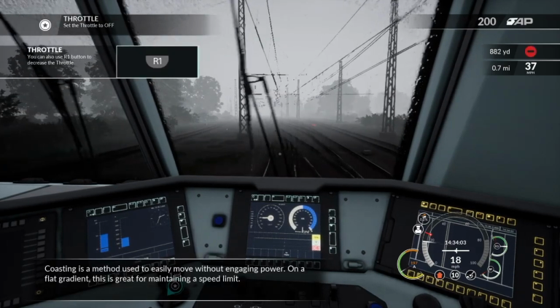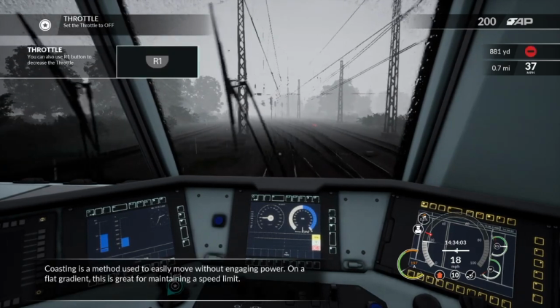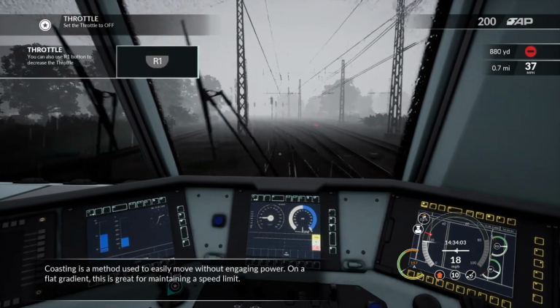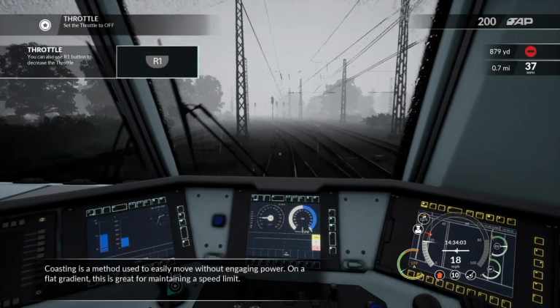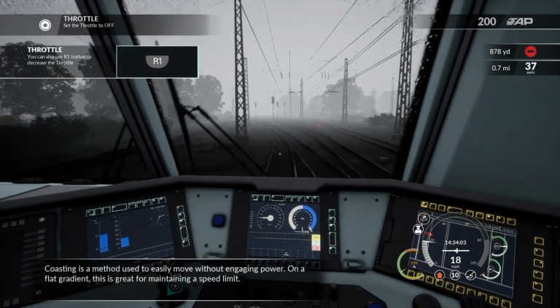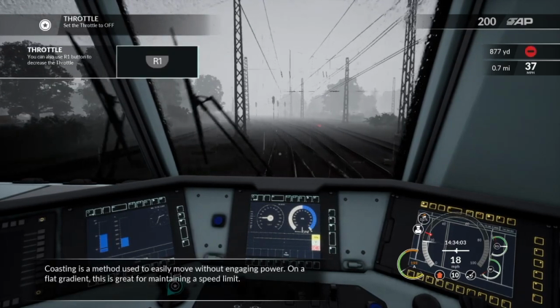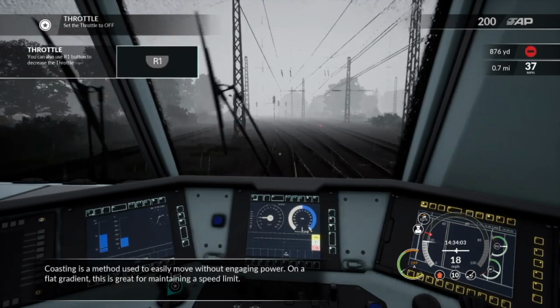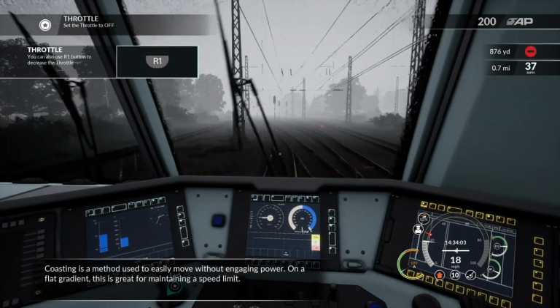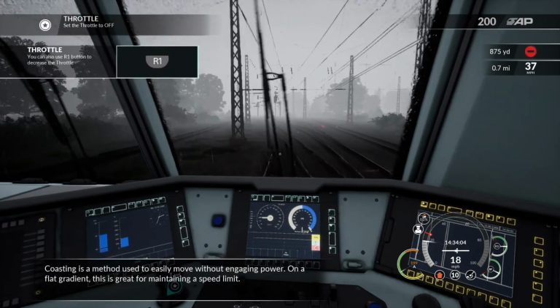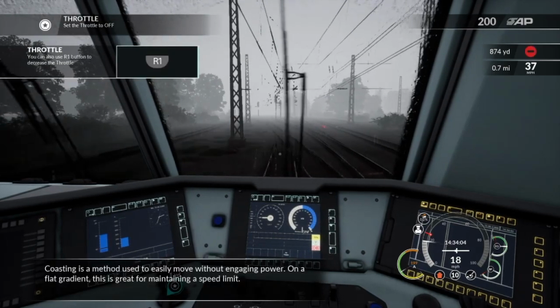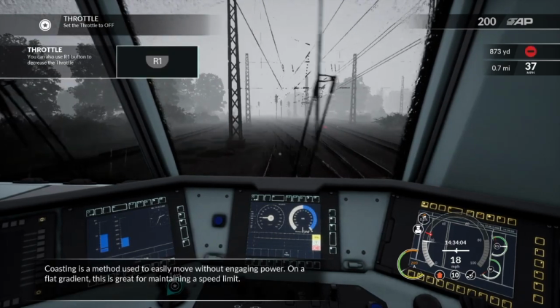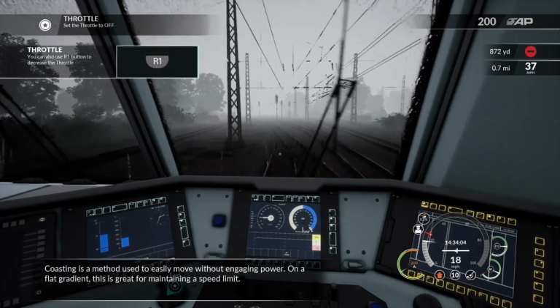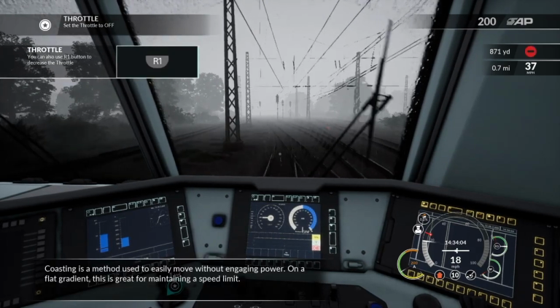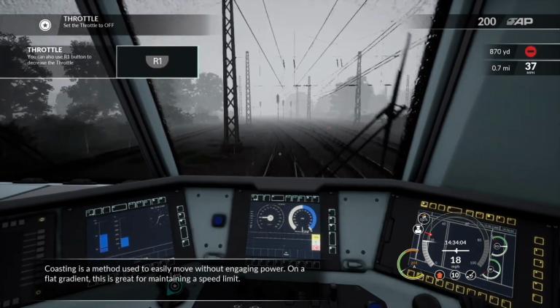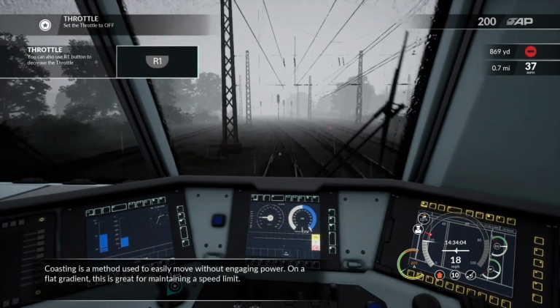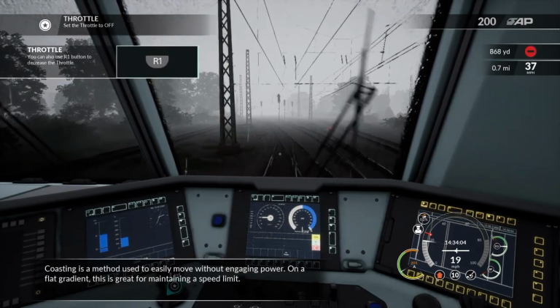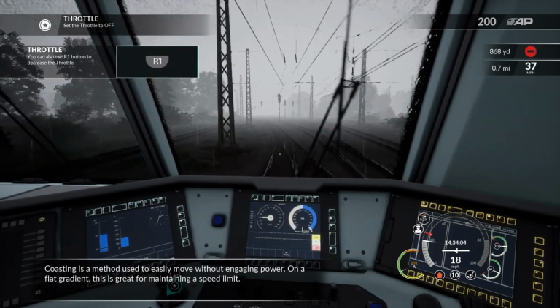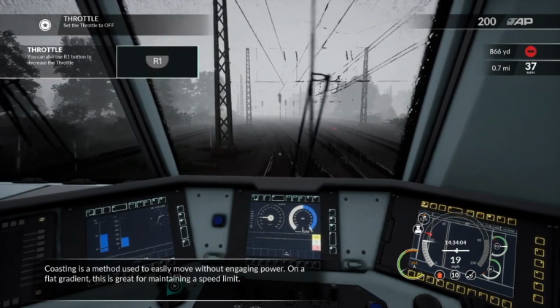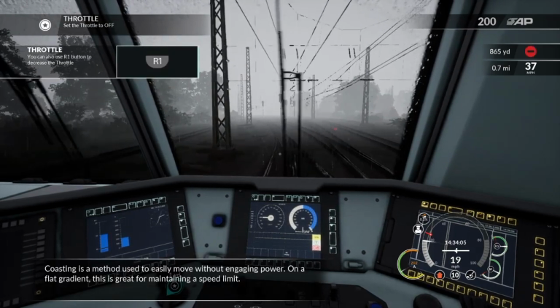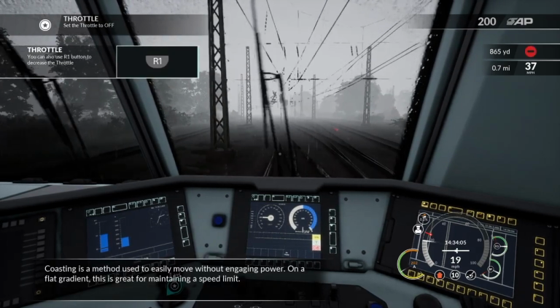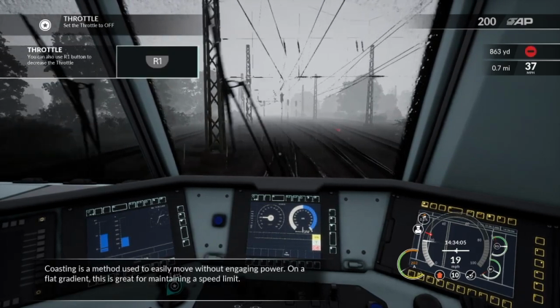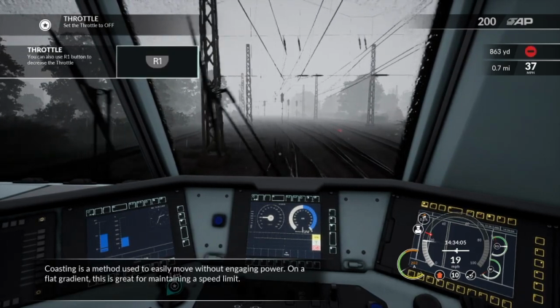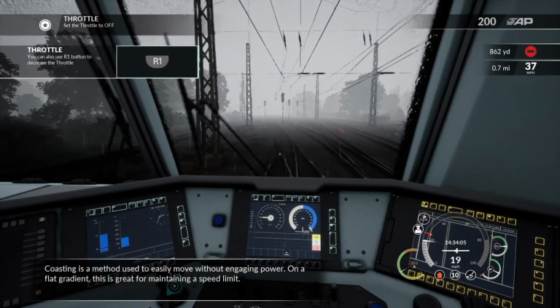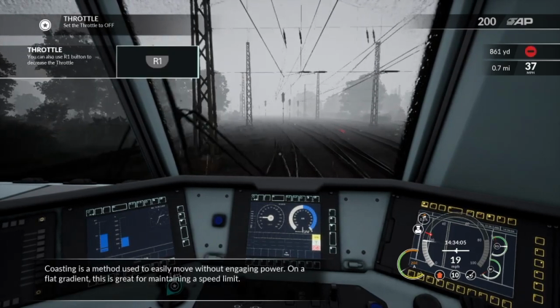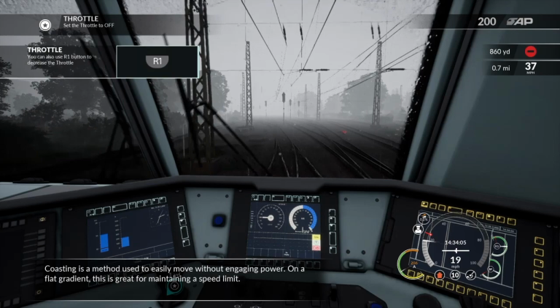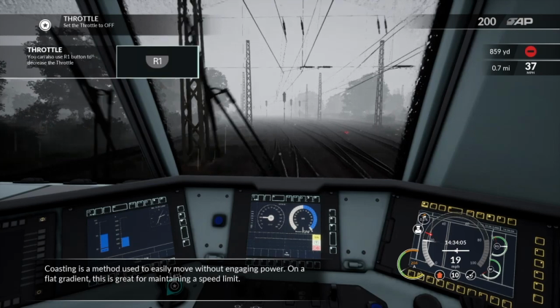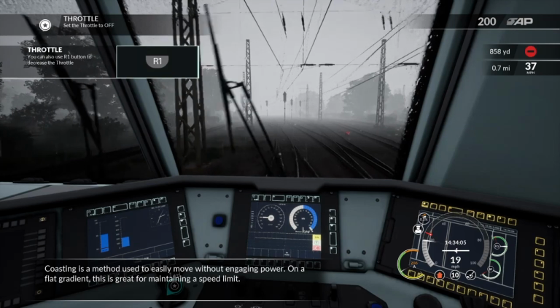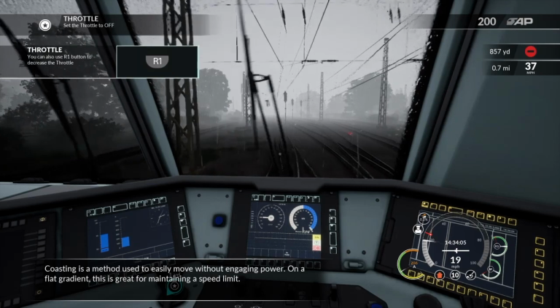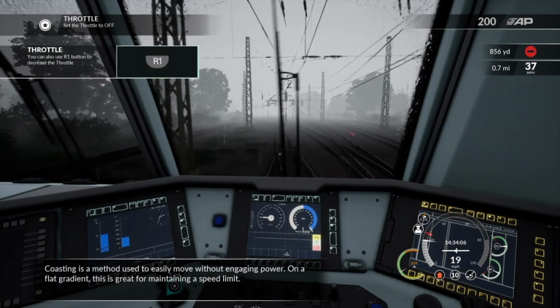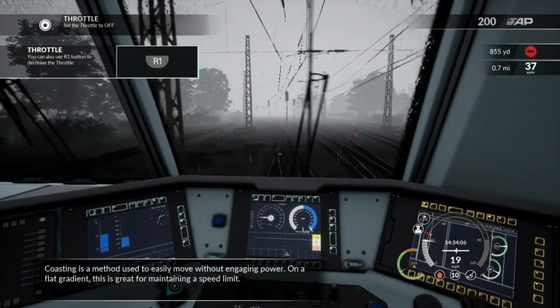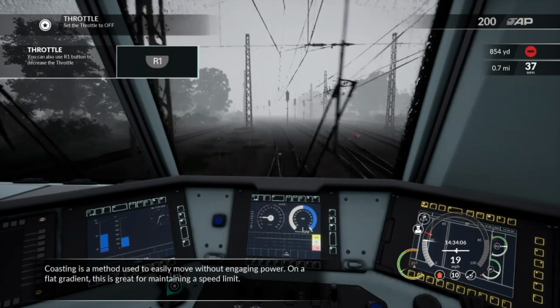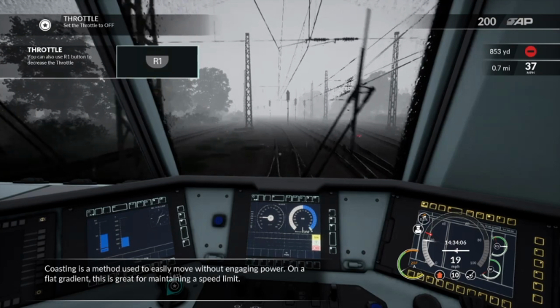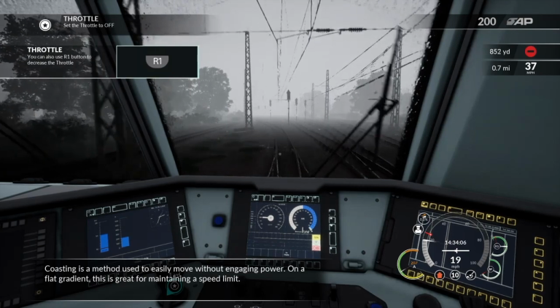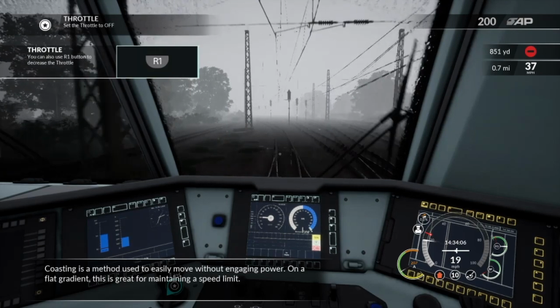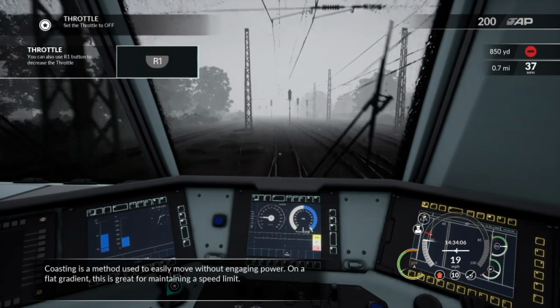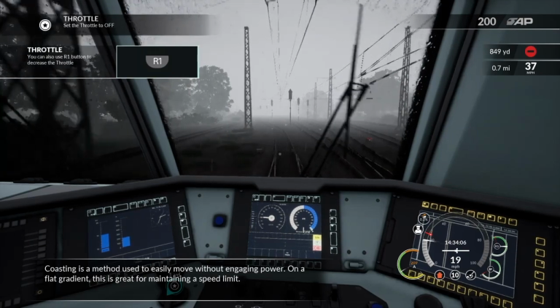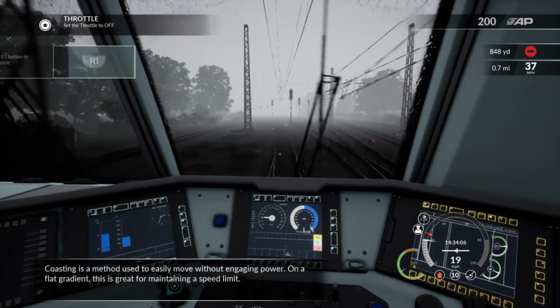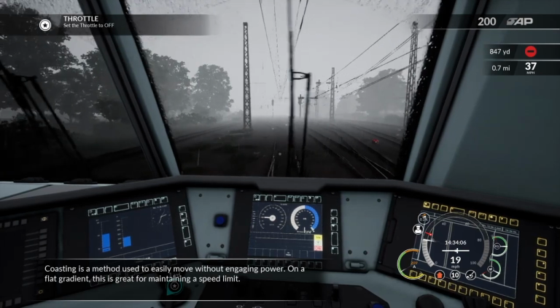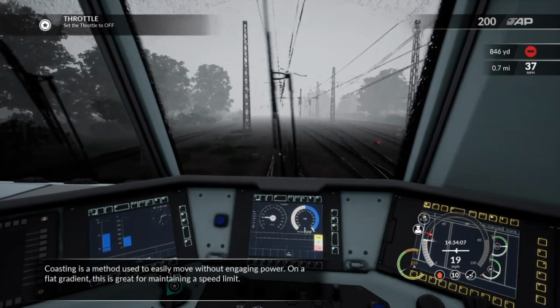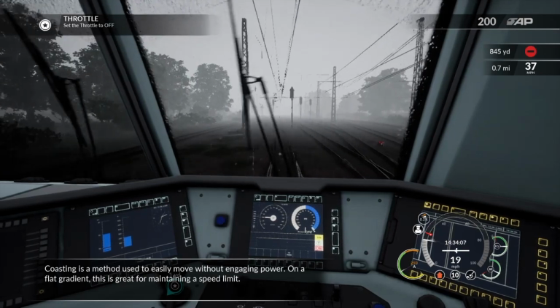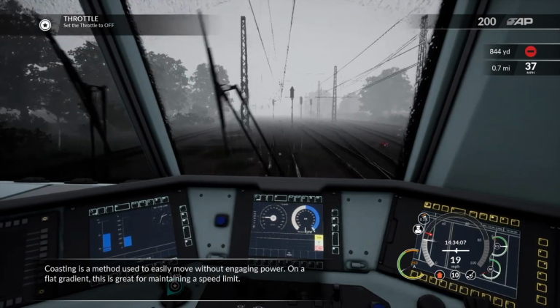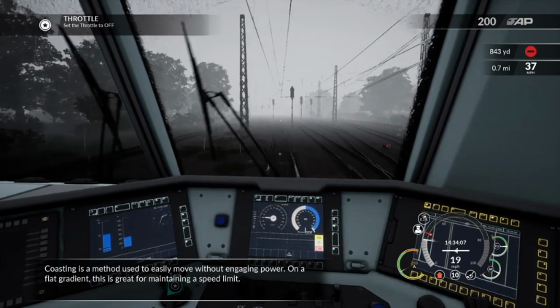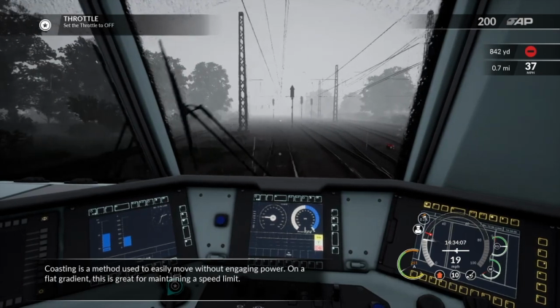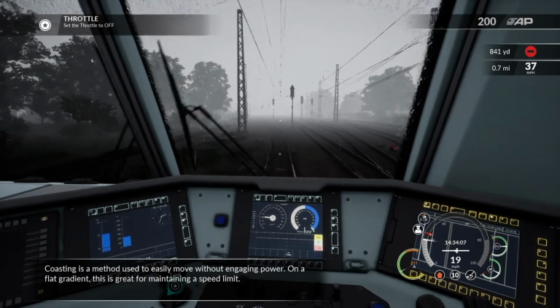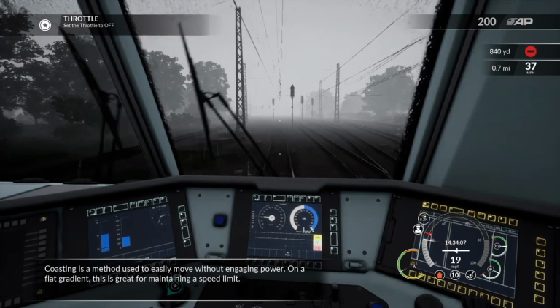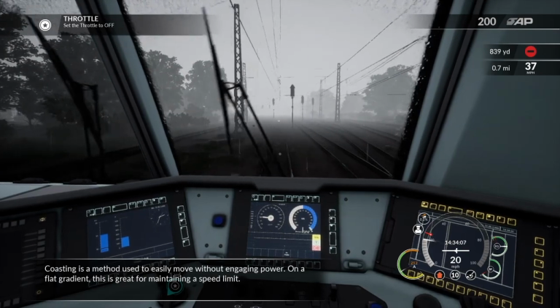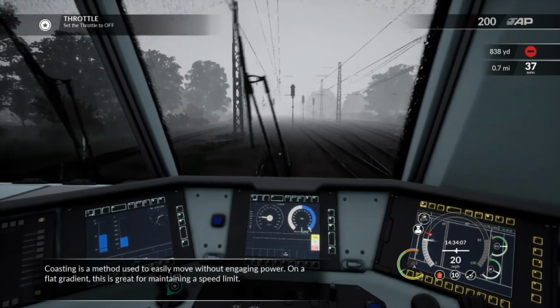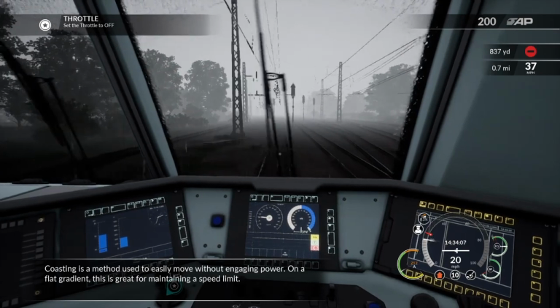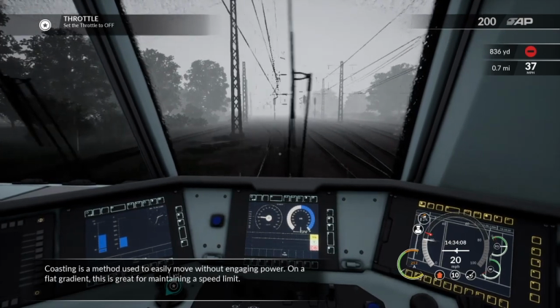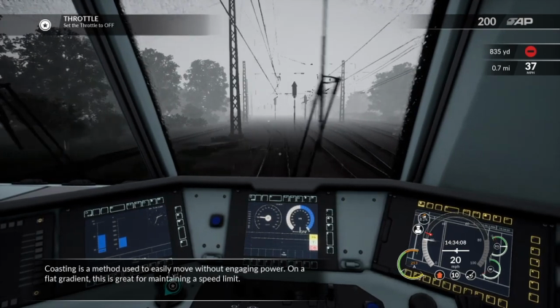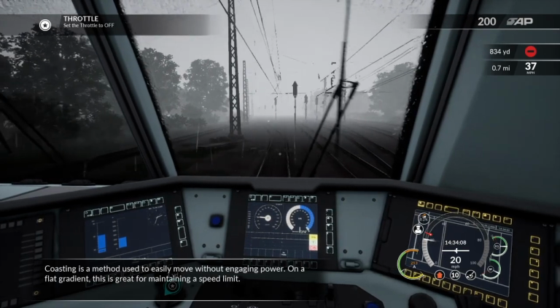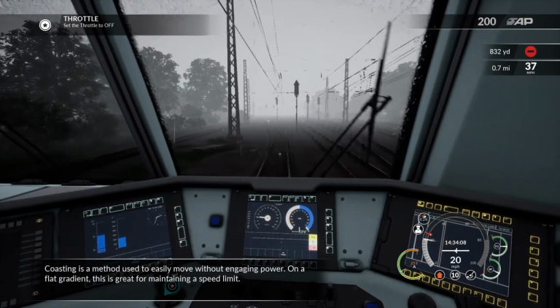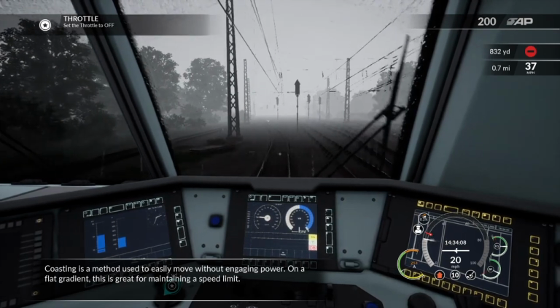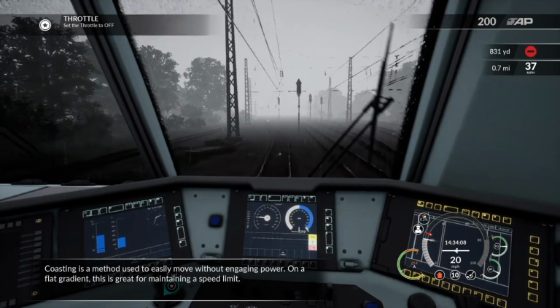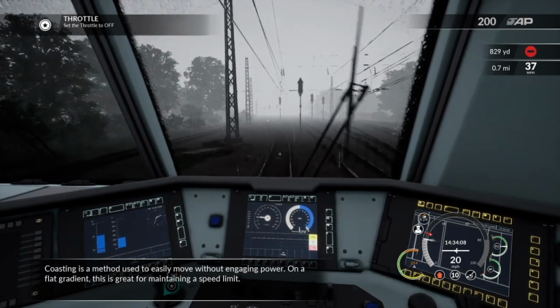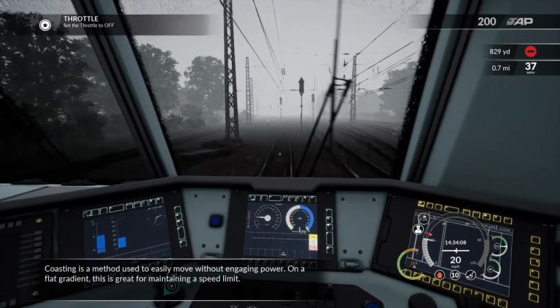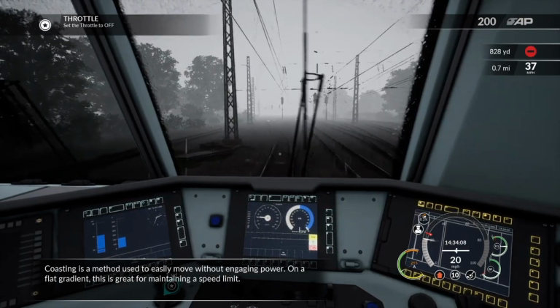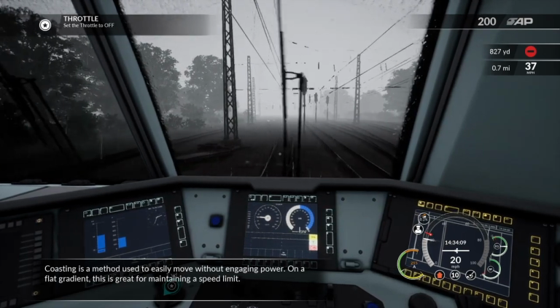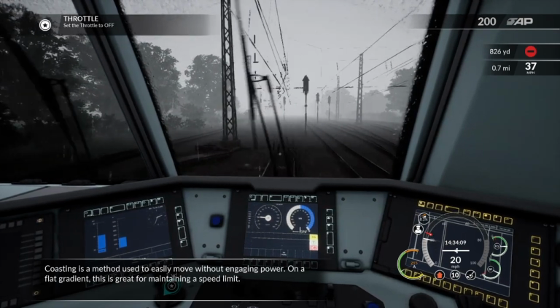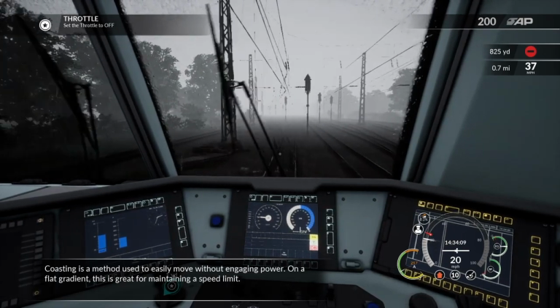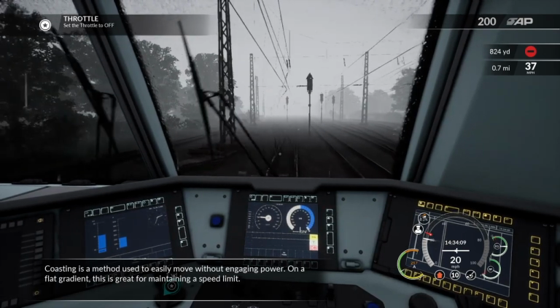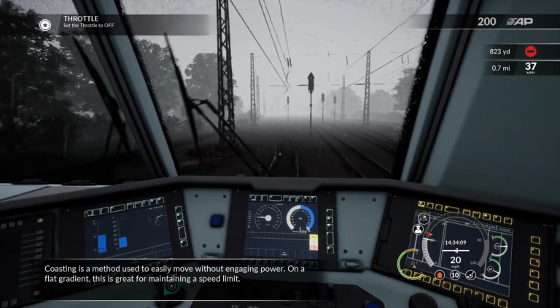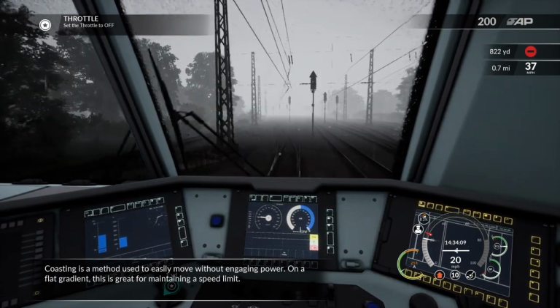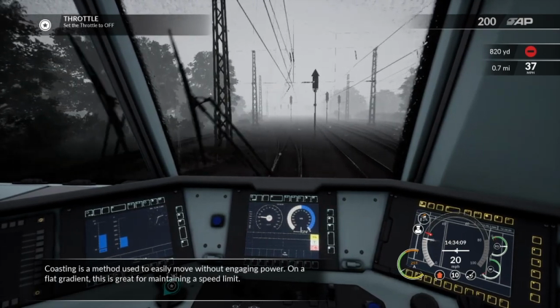Coasting is a method used to travel without engaging power. On a flat gradient this is great for maintaining speed.